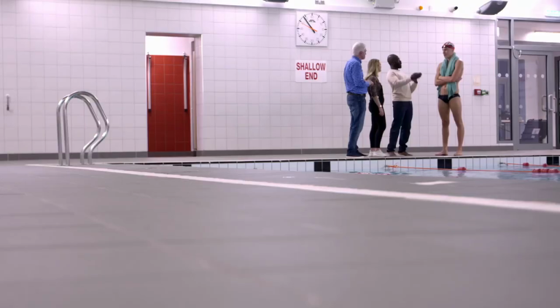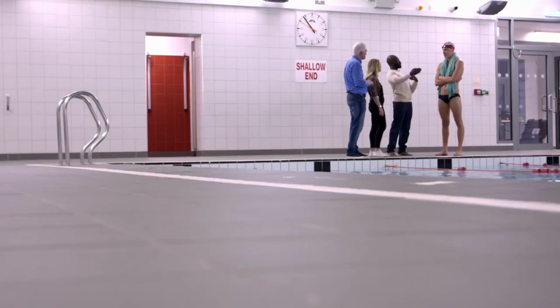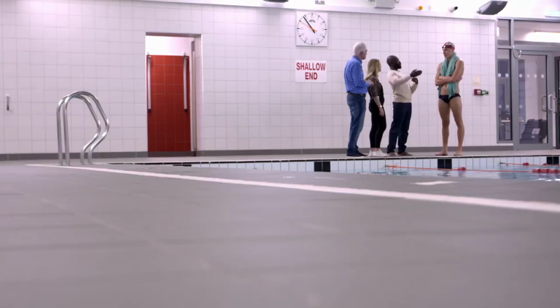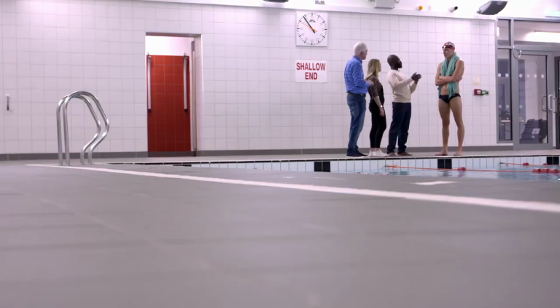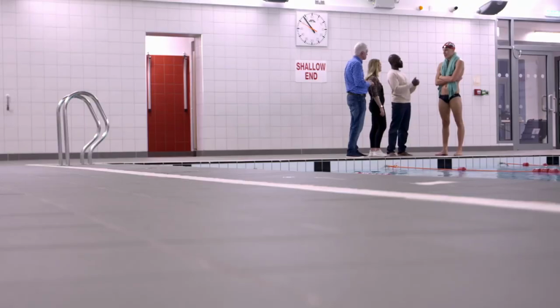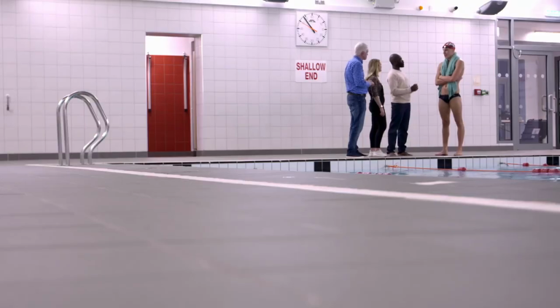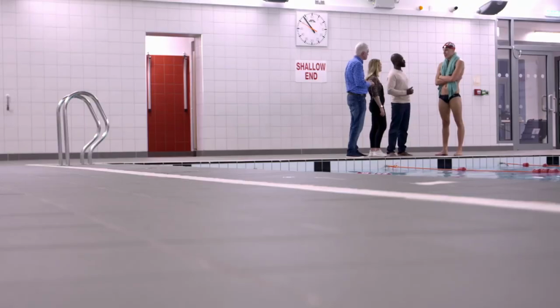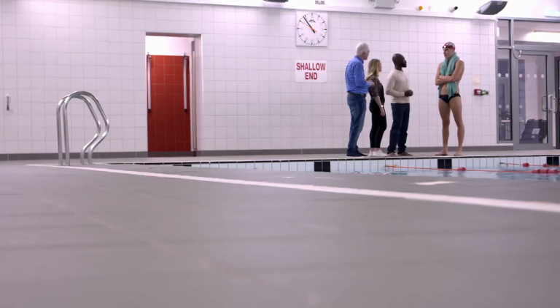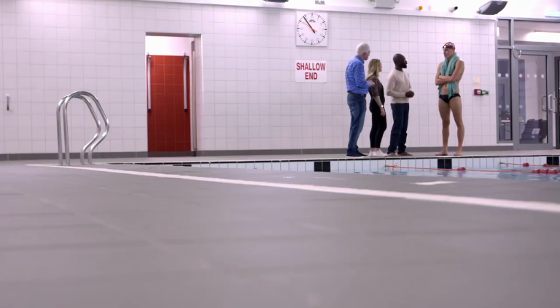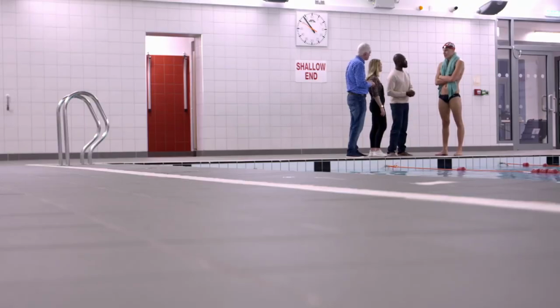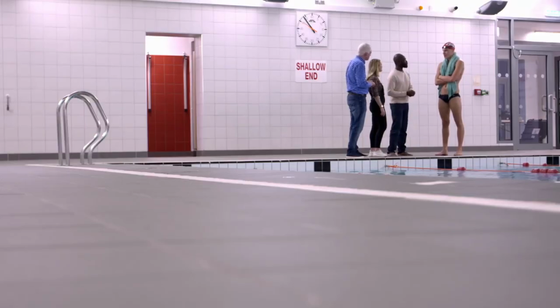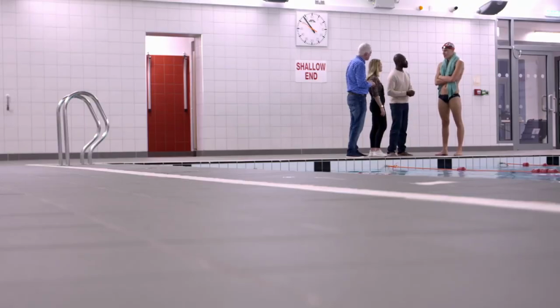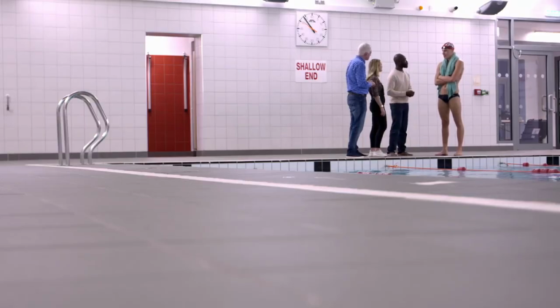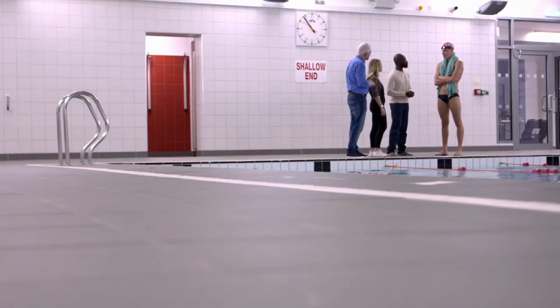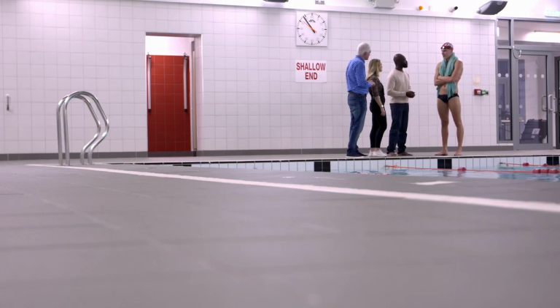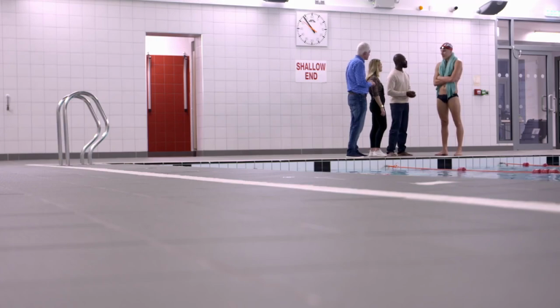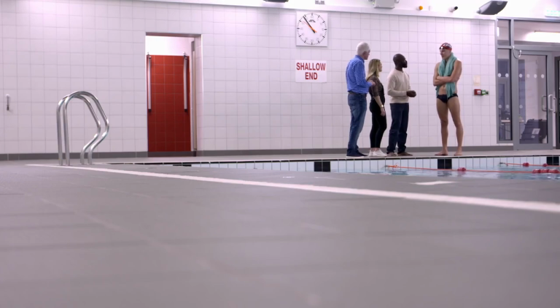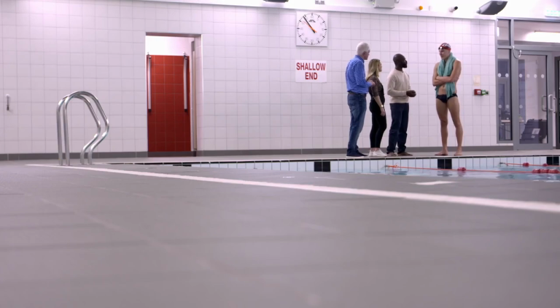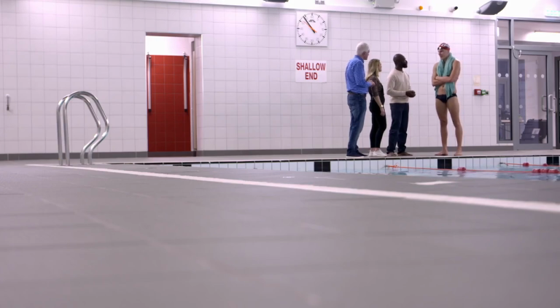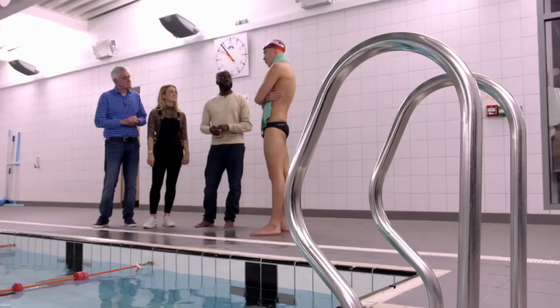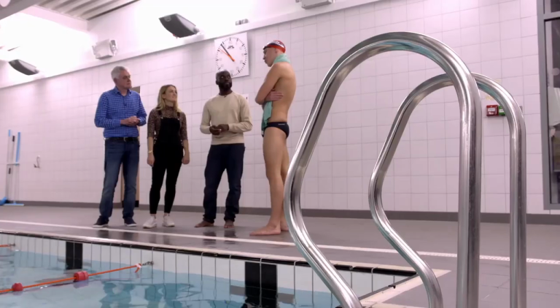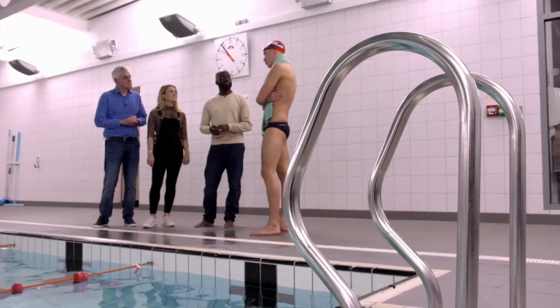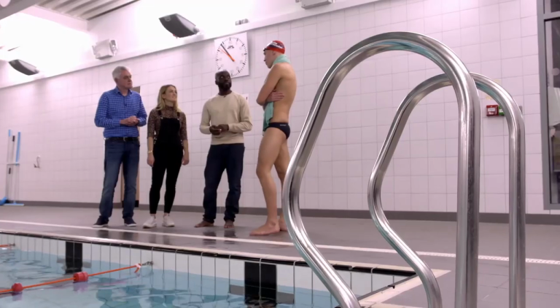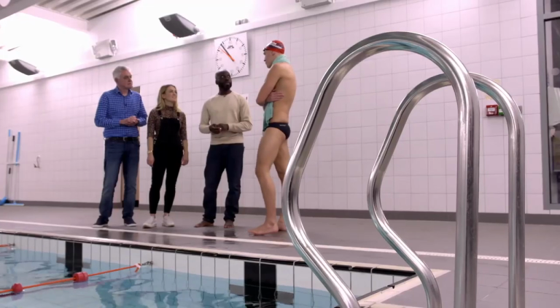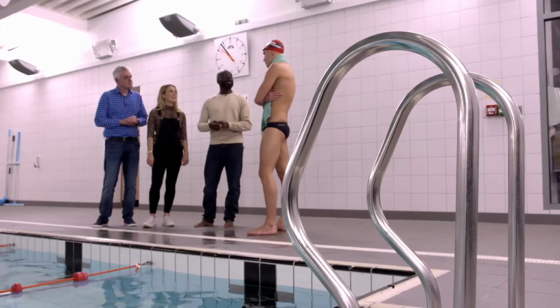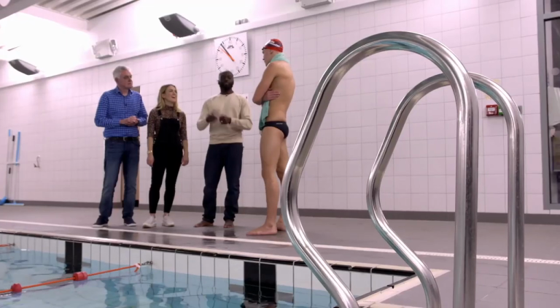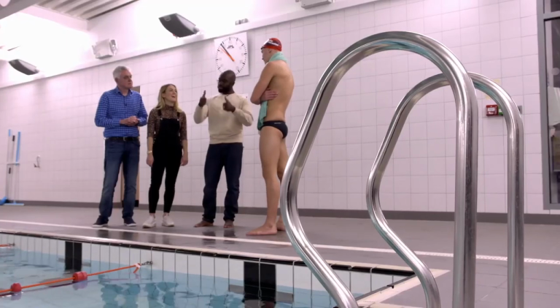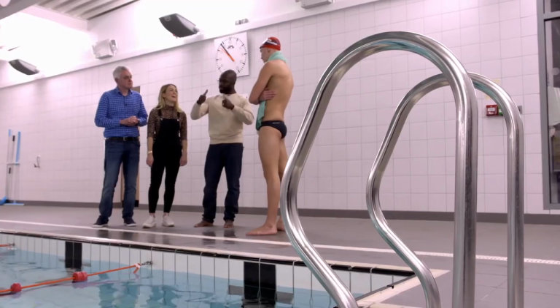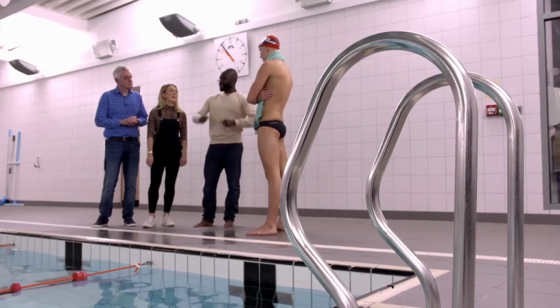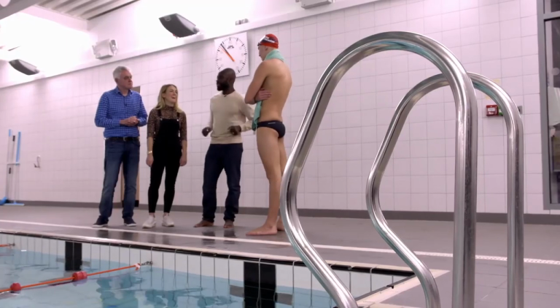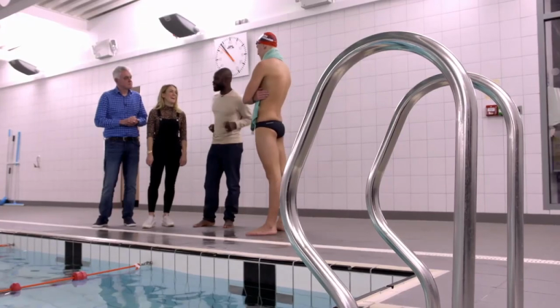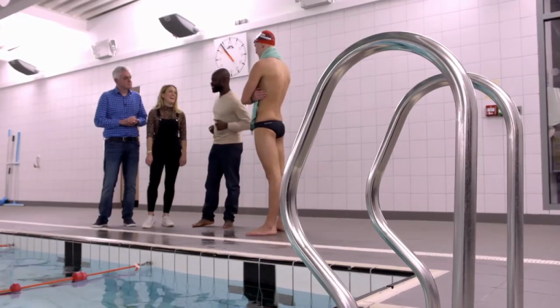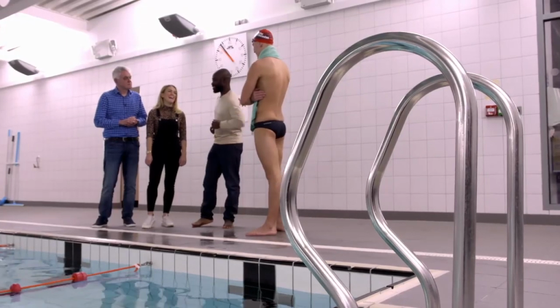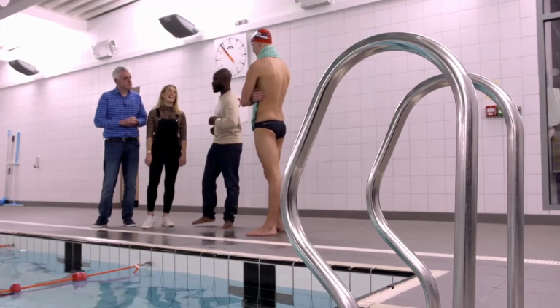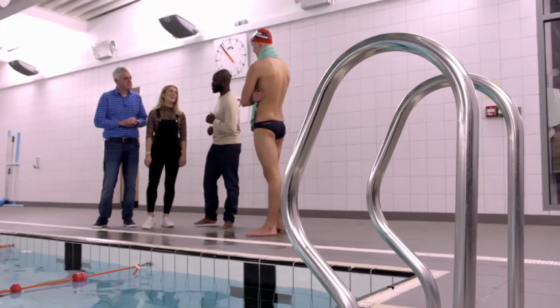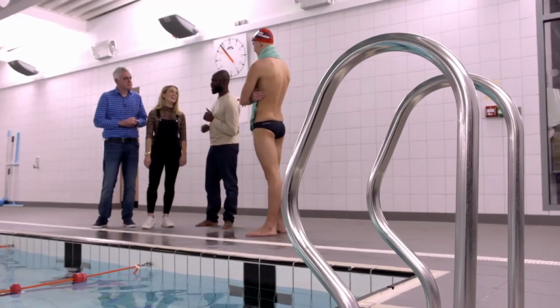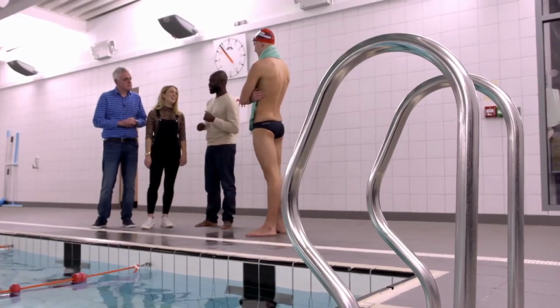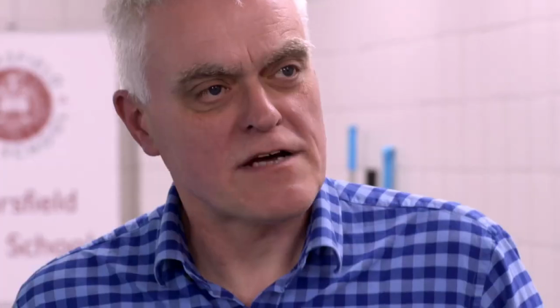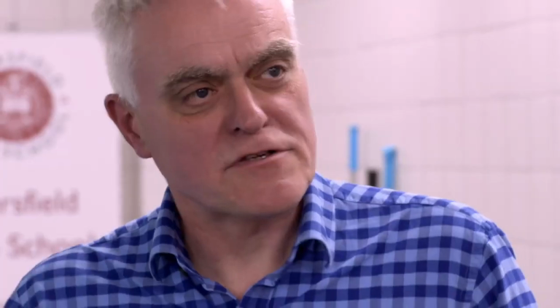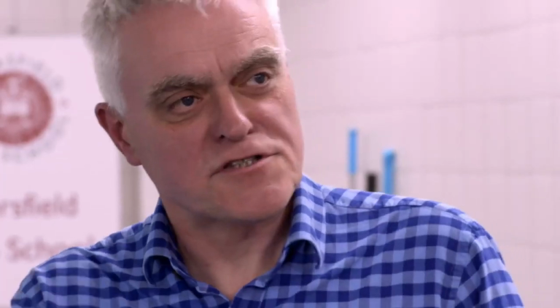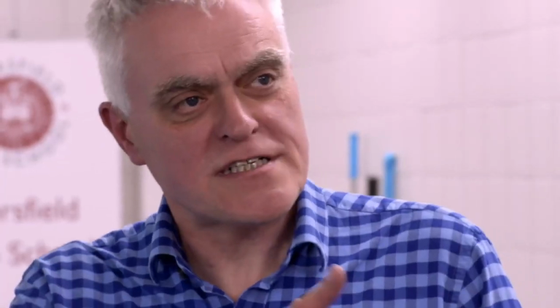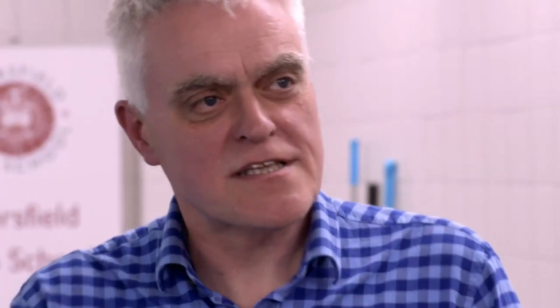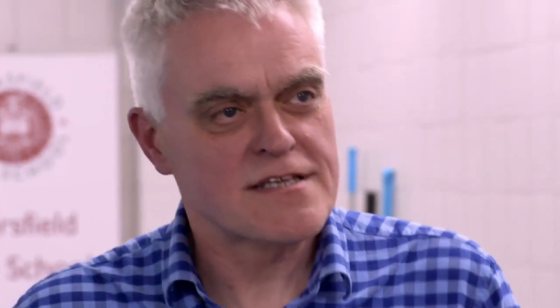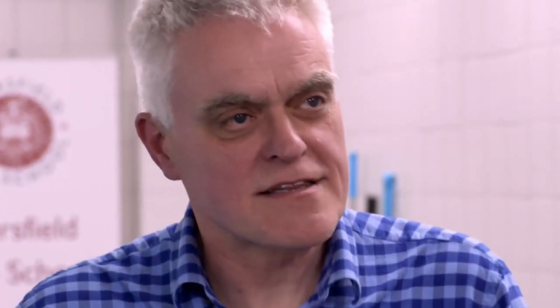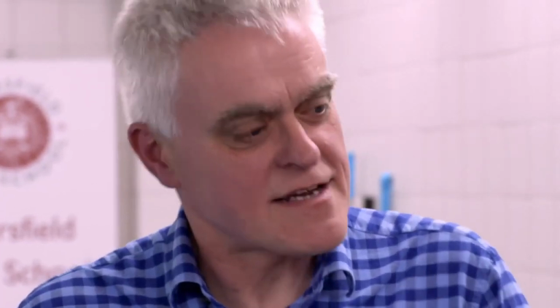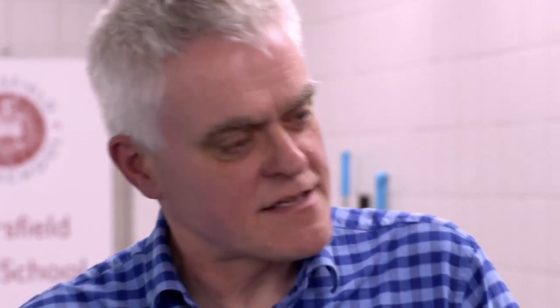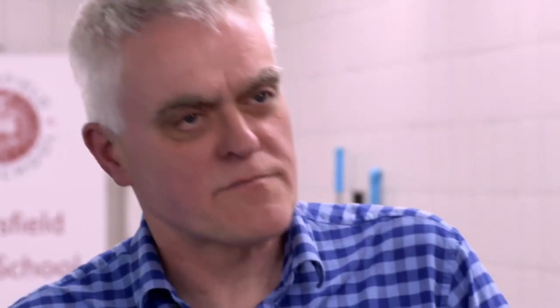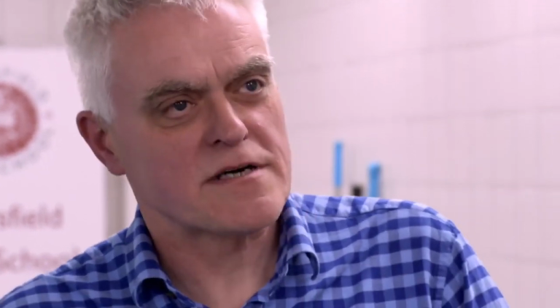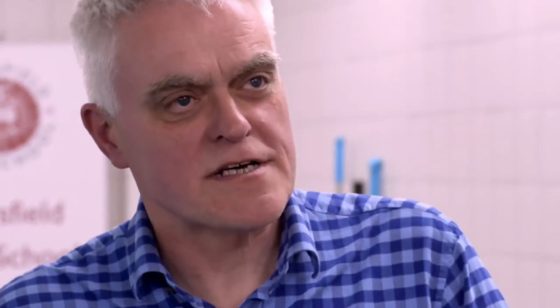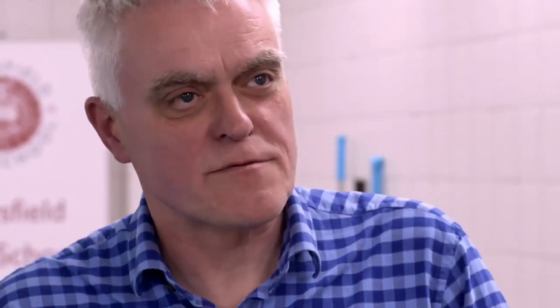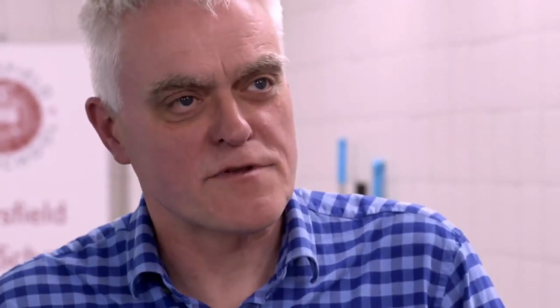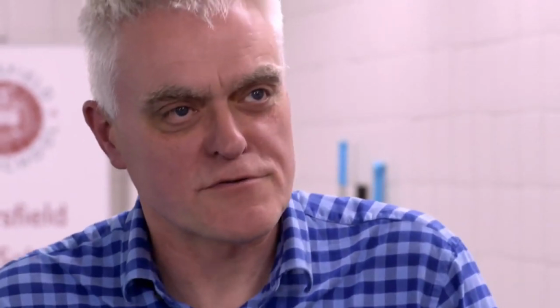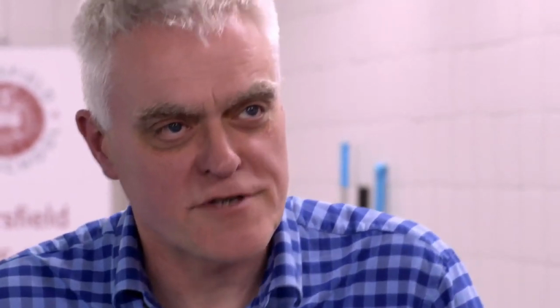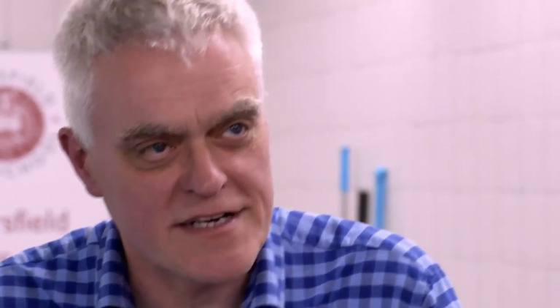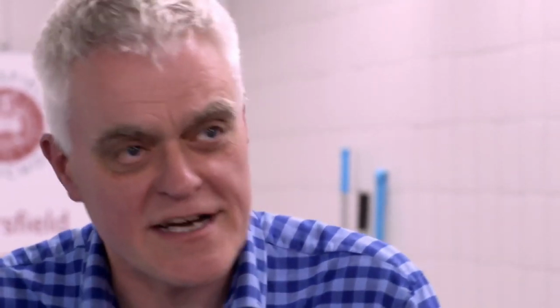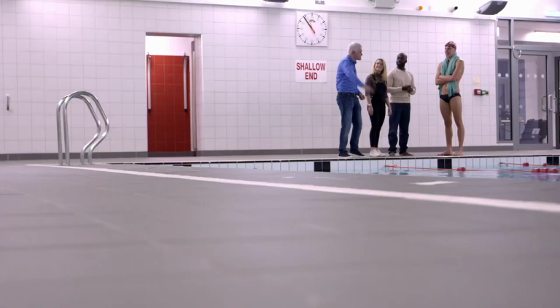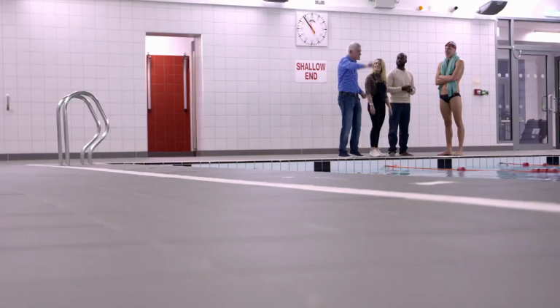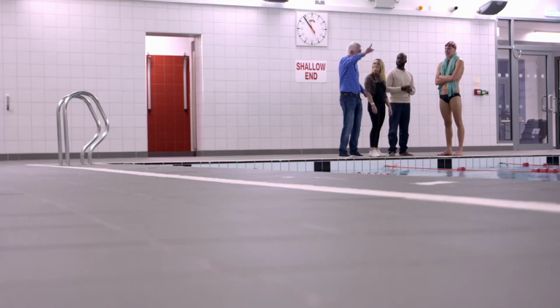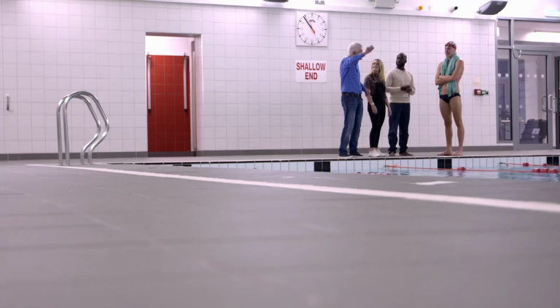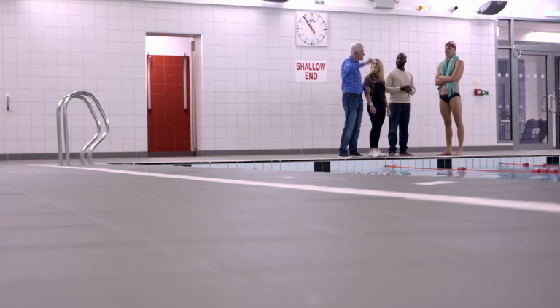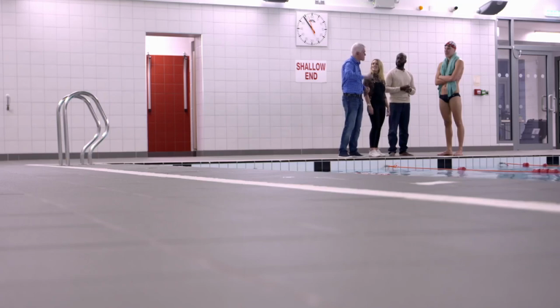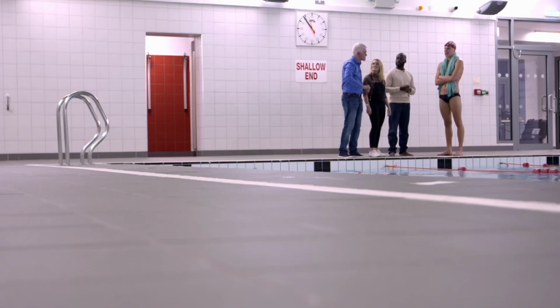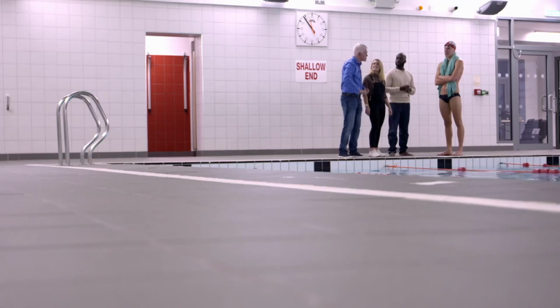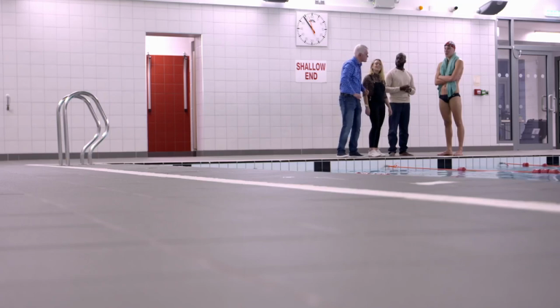Any chance you could stretch that up to close to 50? No problem. I've got just the thing that I think will be able to help with your training. I'll see you at the other end of the pool.